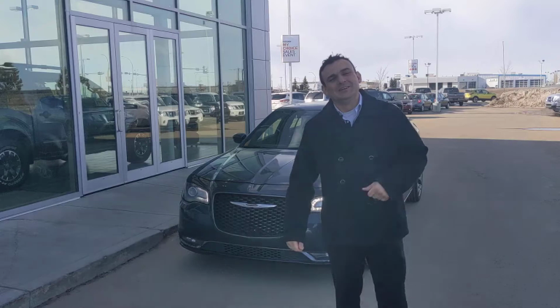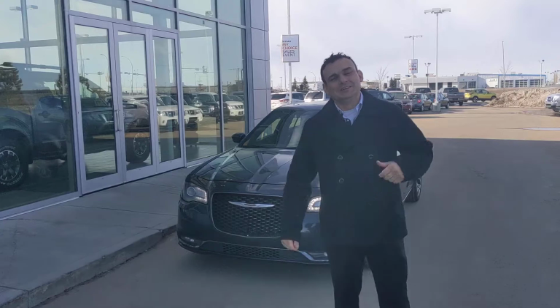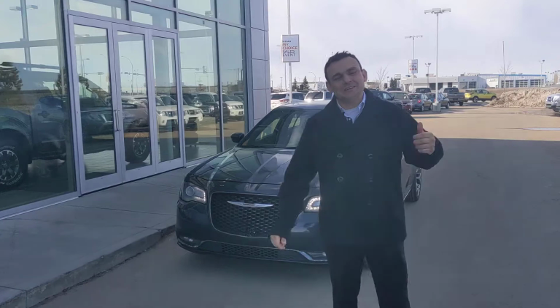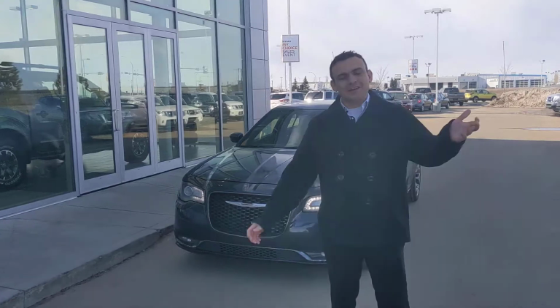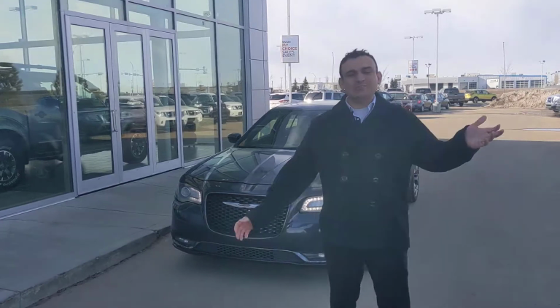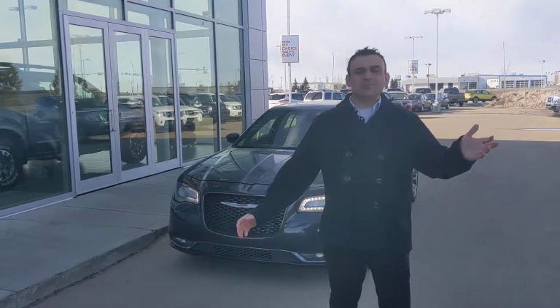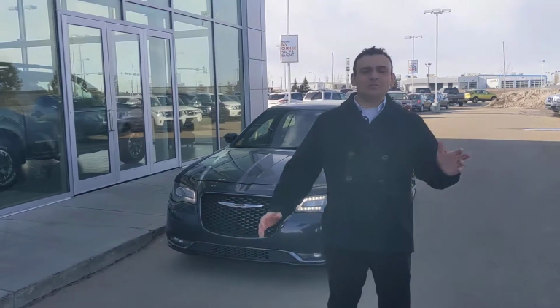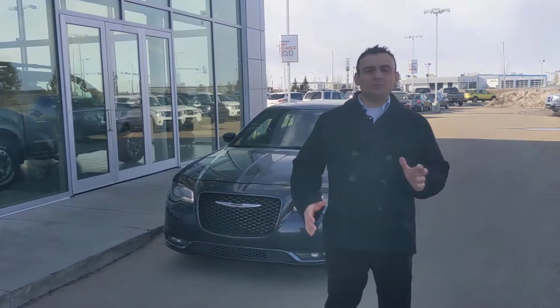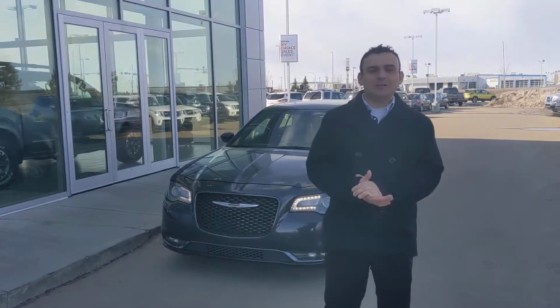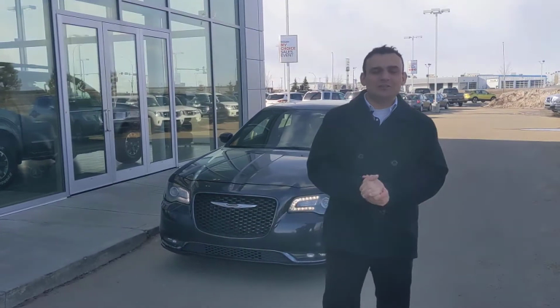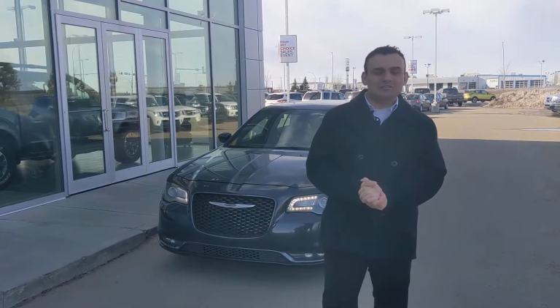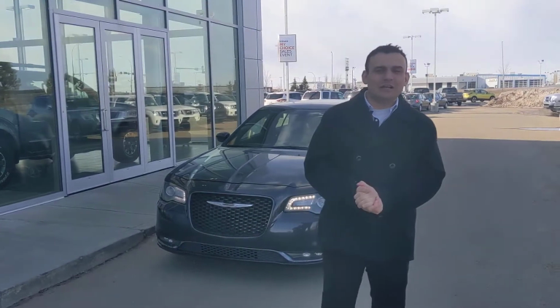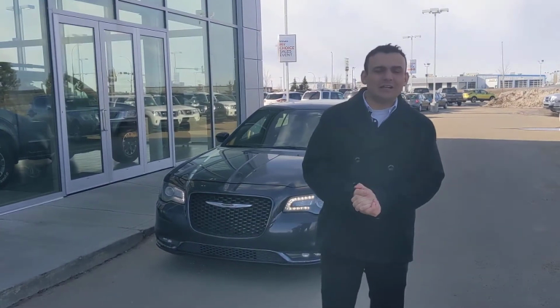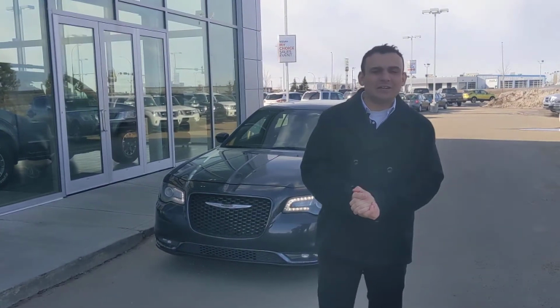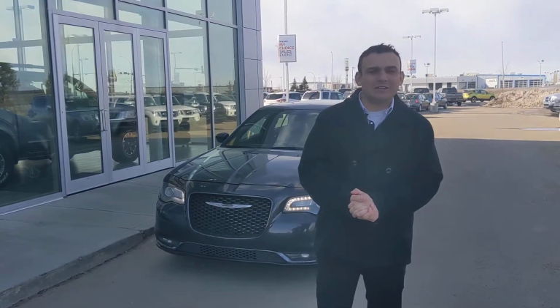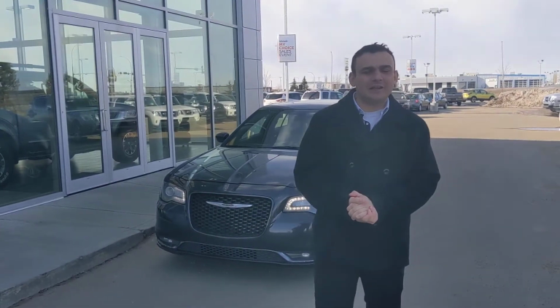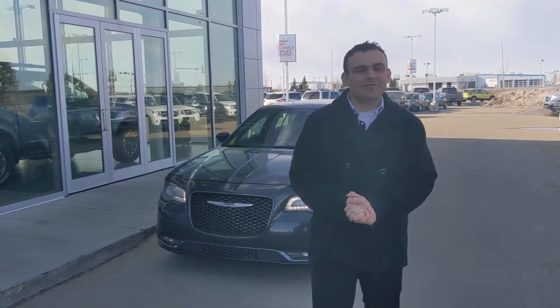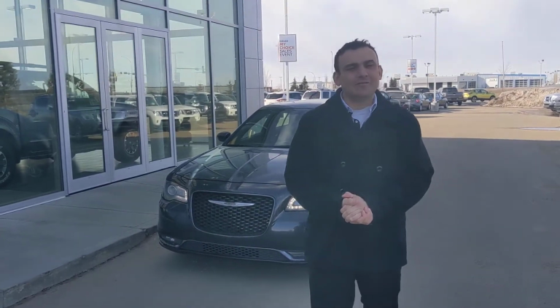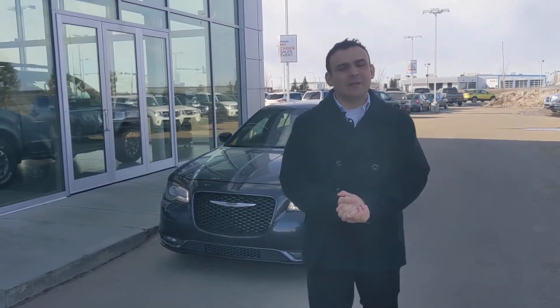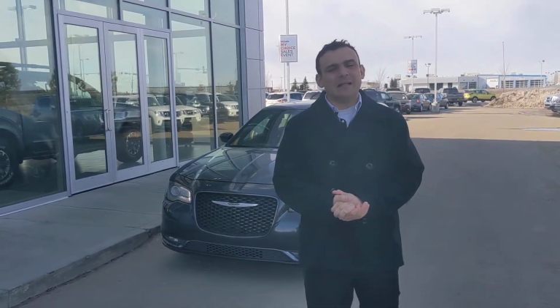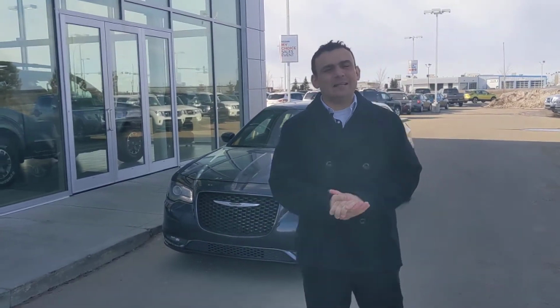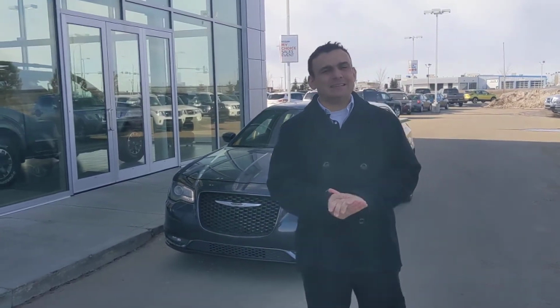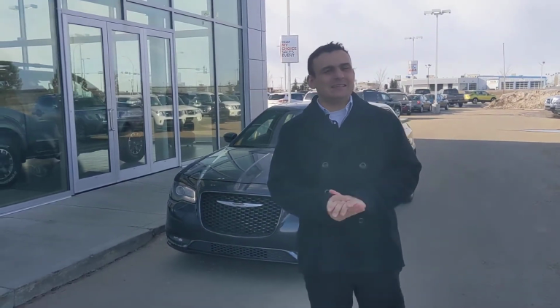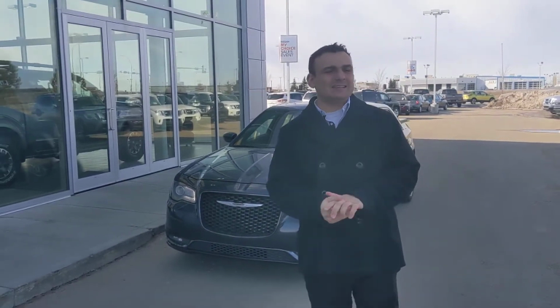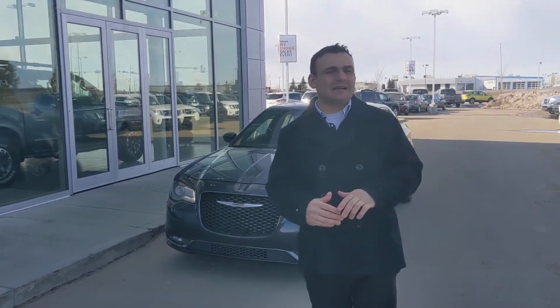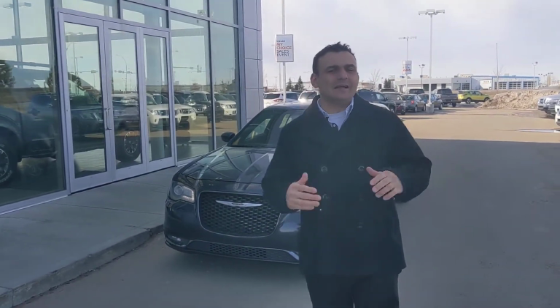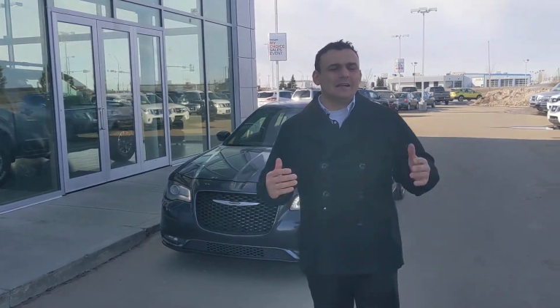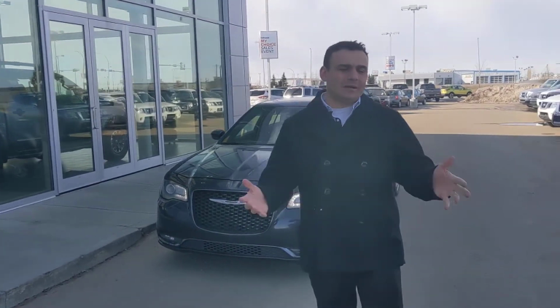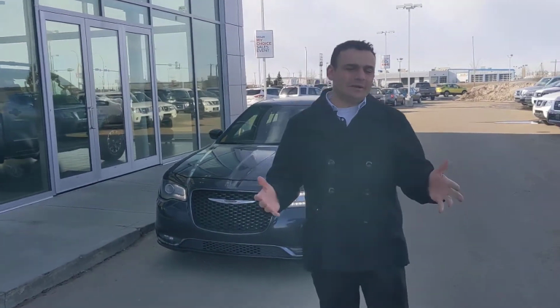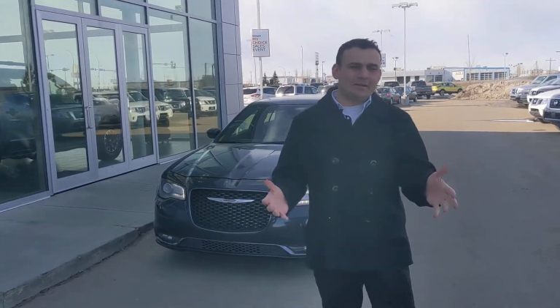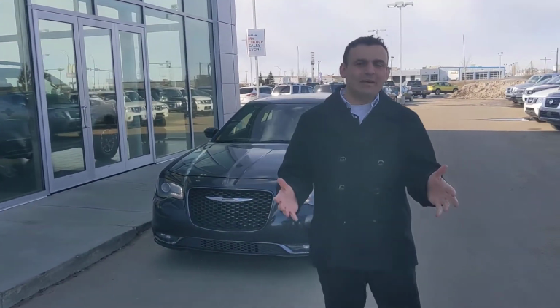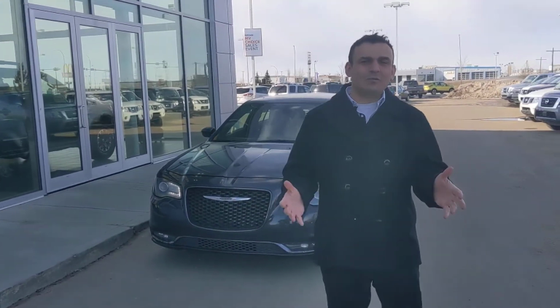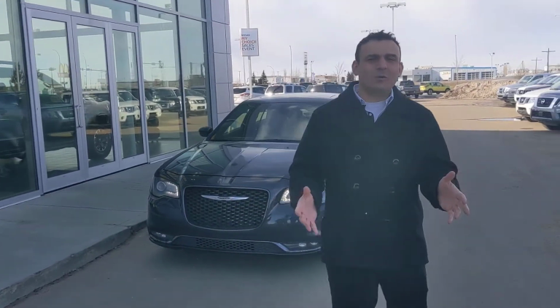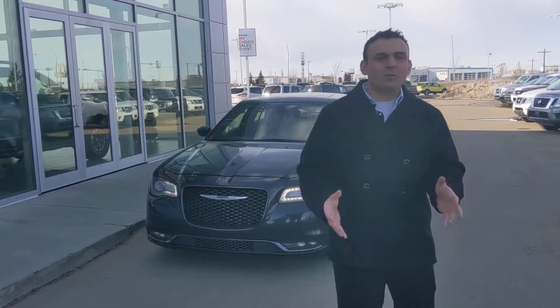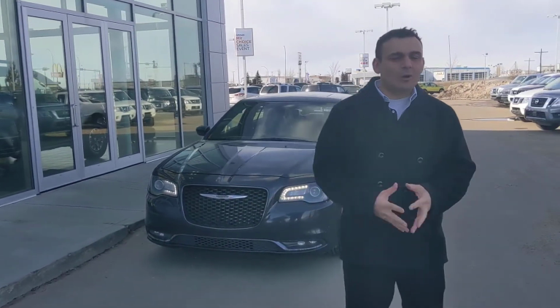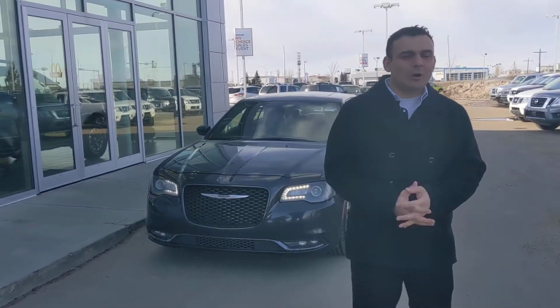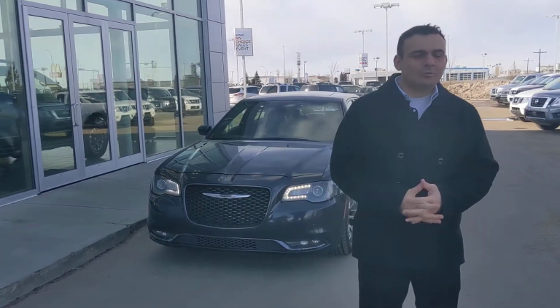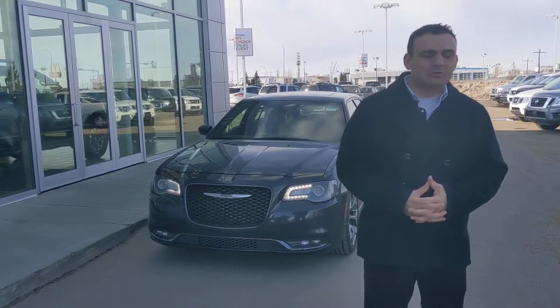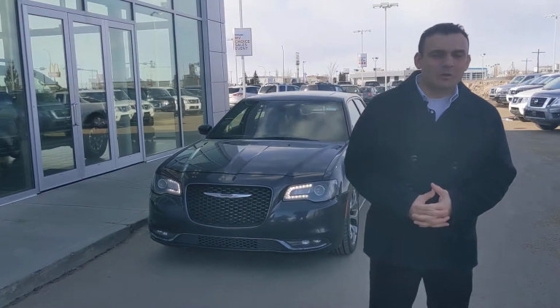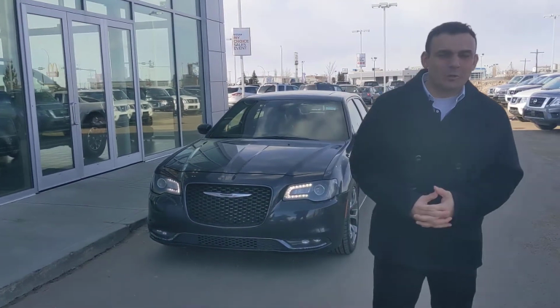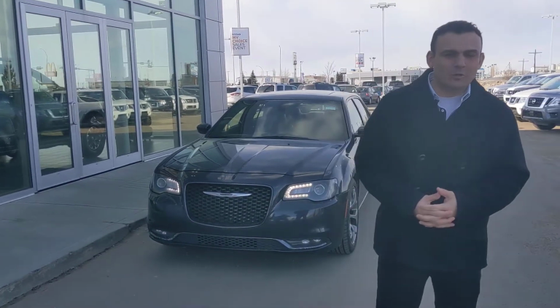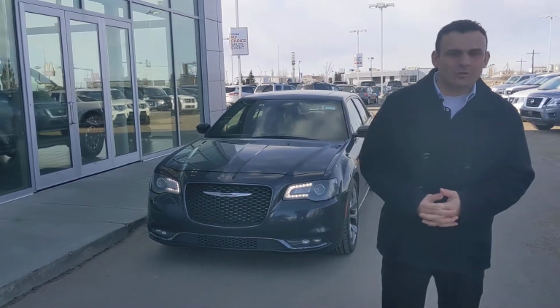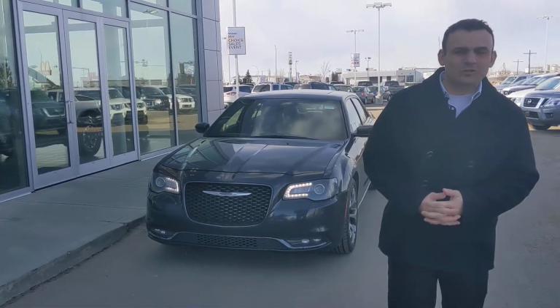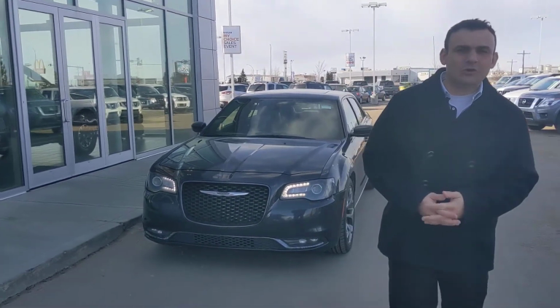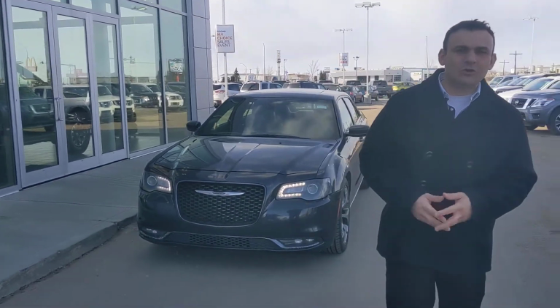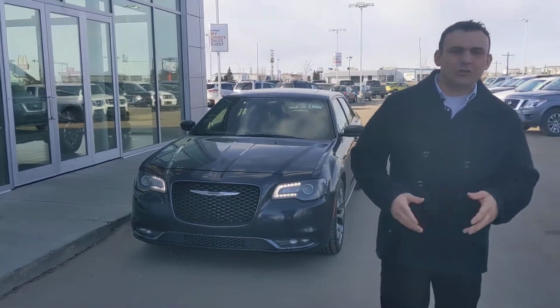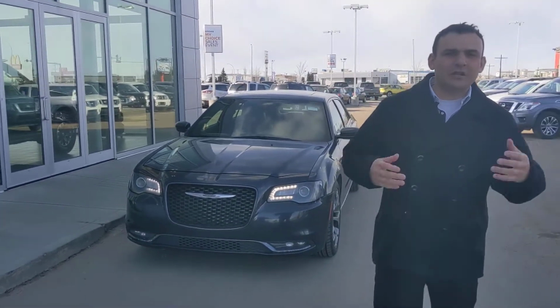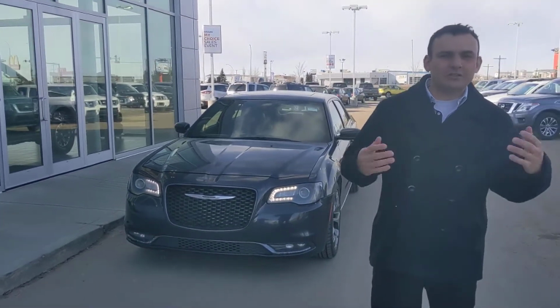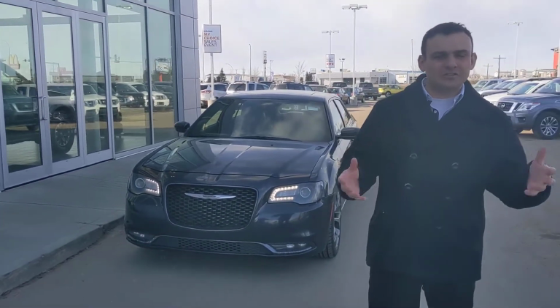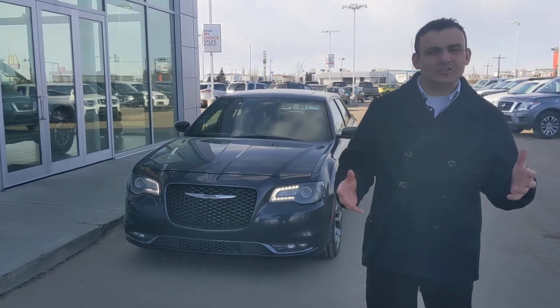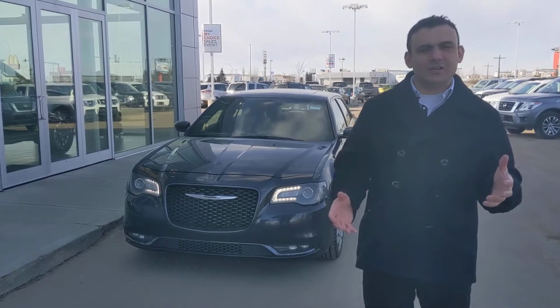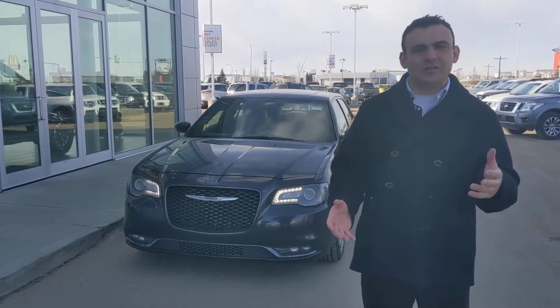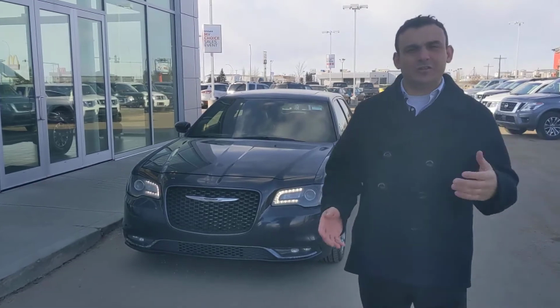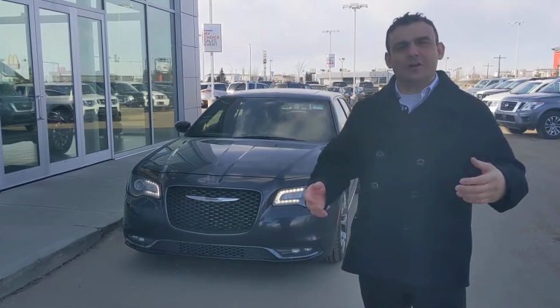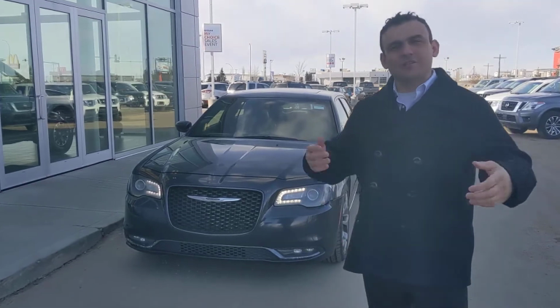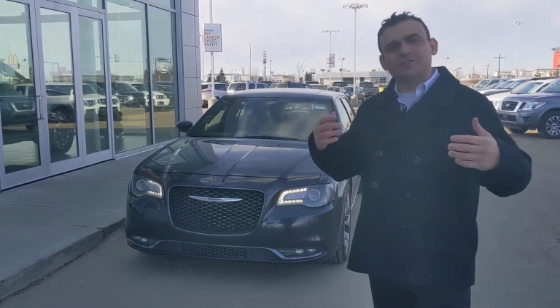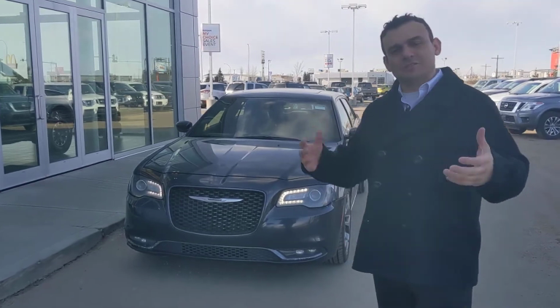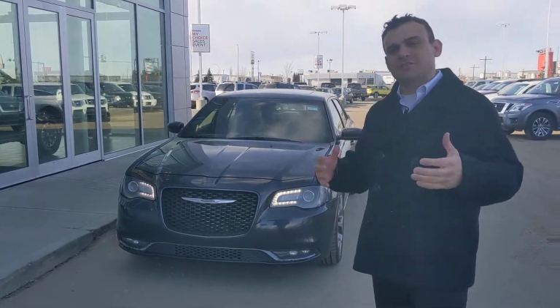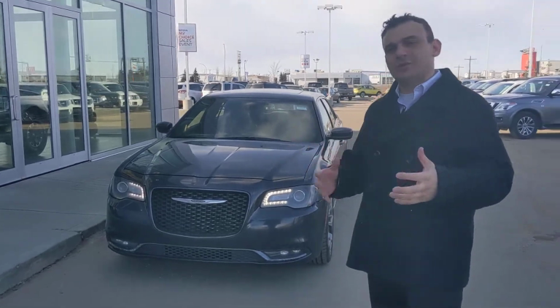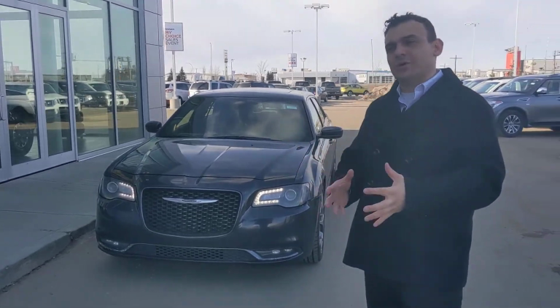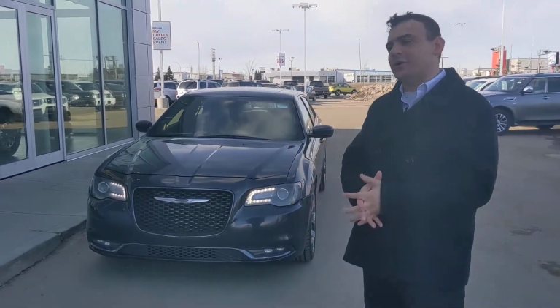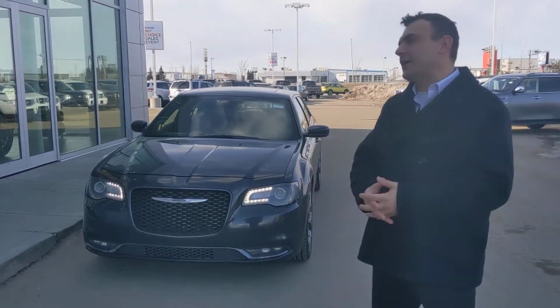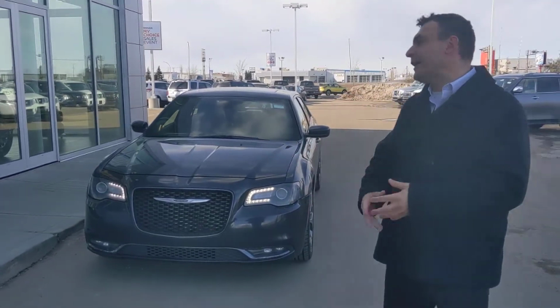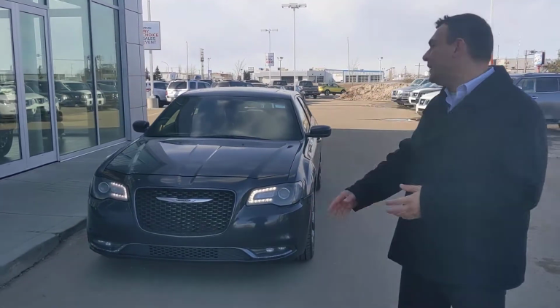Good afternoon, Maninder Sal here again from LA Nissan. I did have one more option I wanted to show you today, just to get your thoughts and see where you're at.